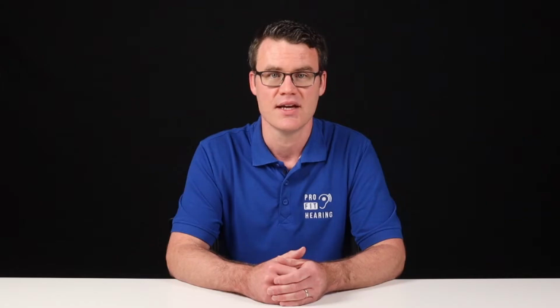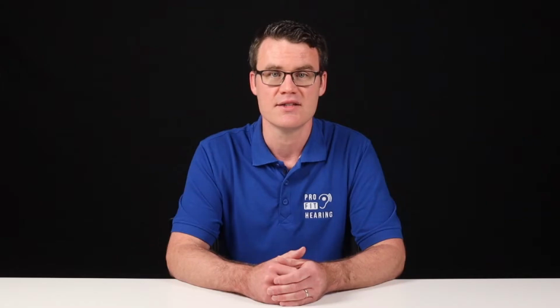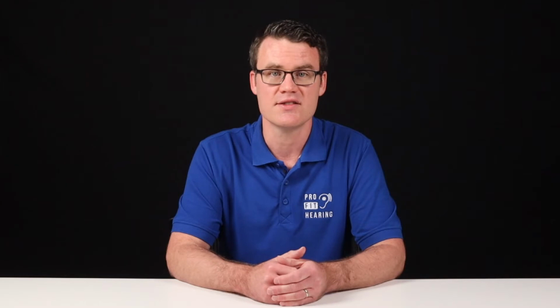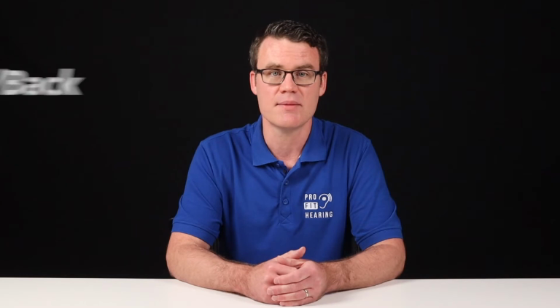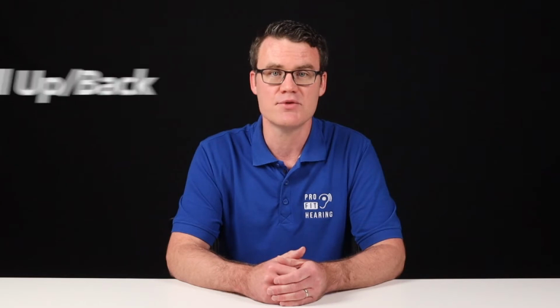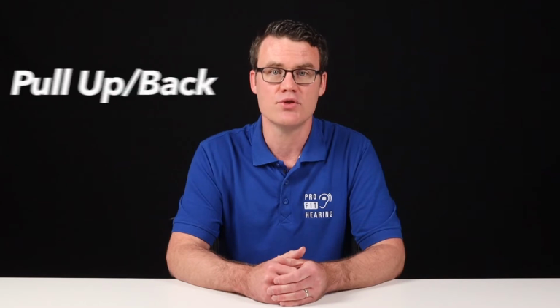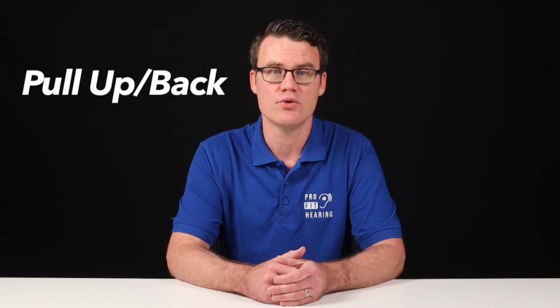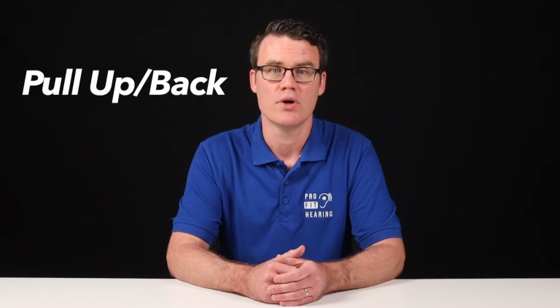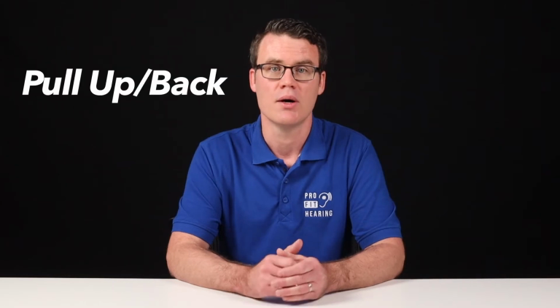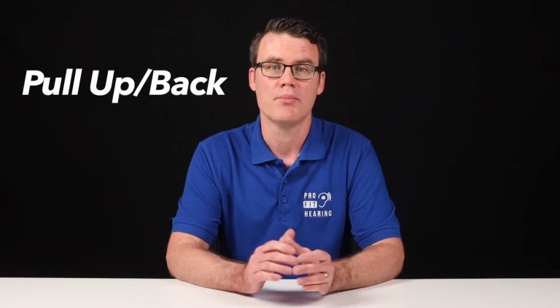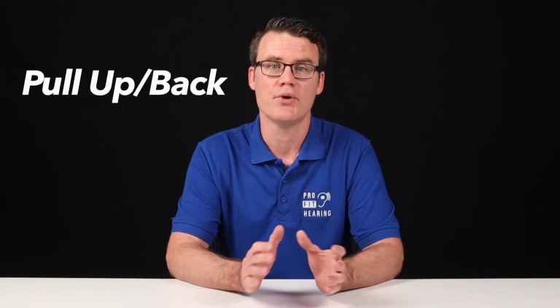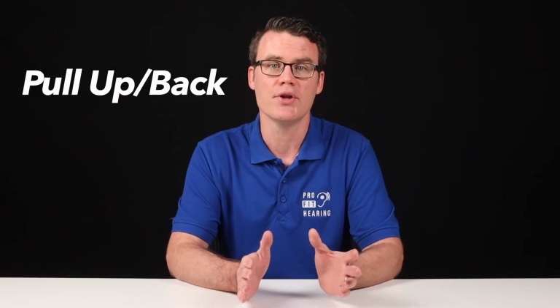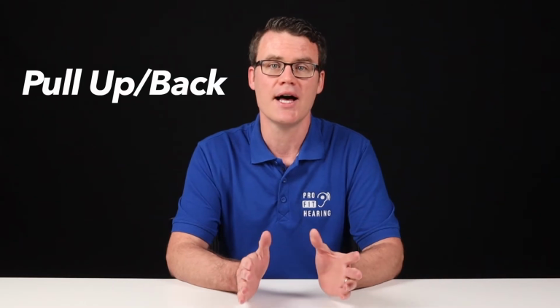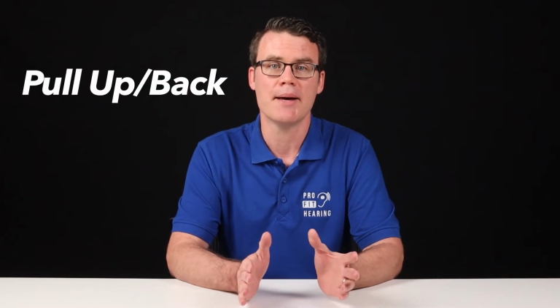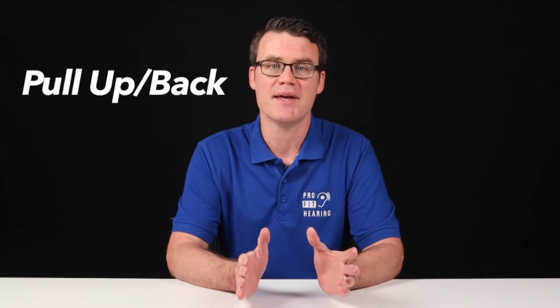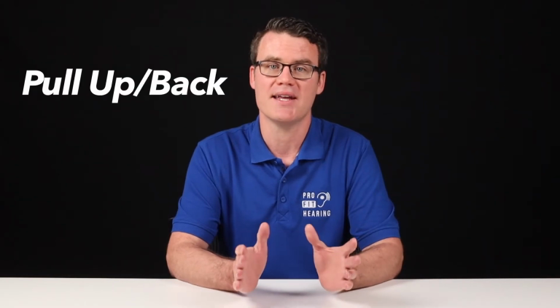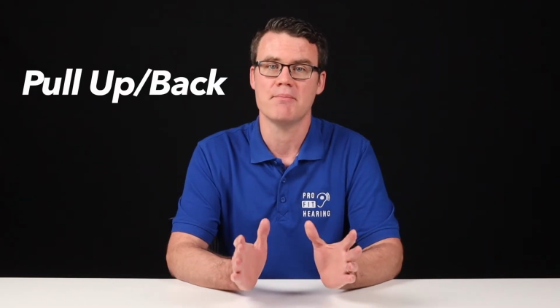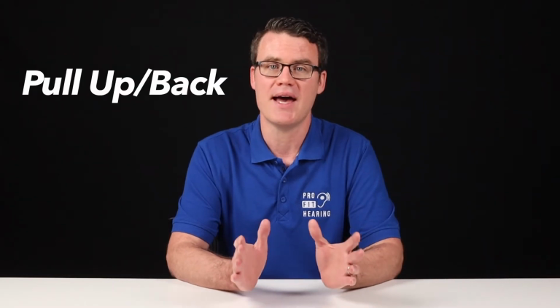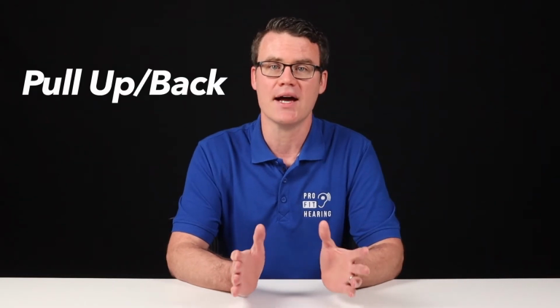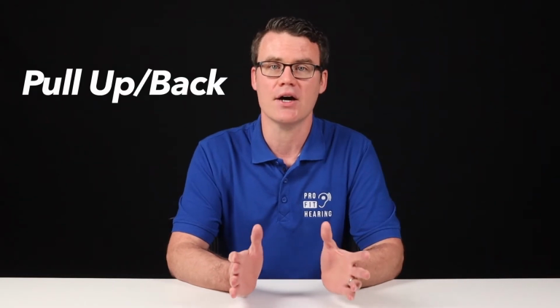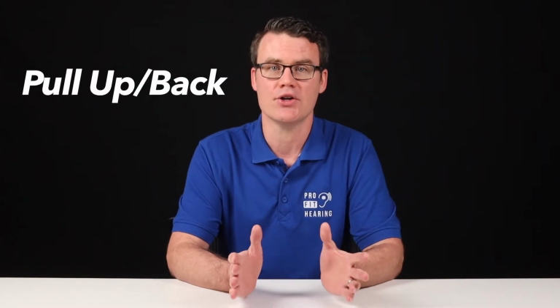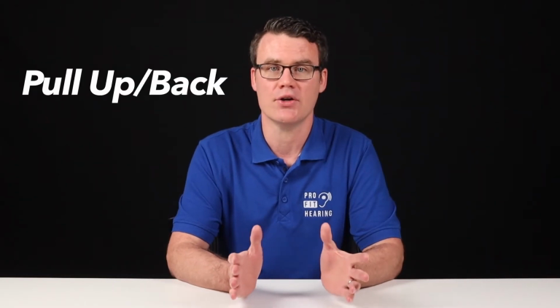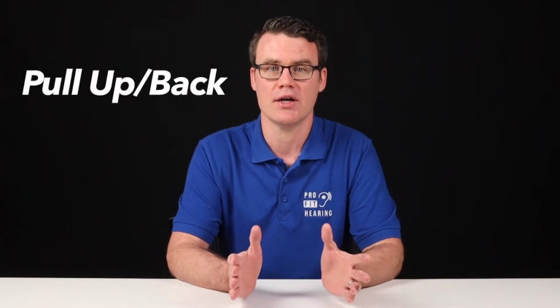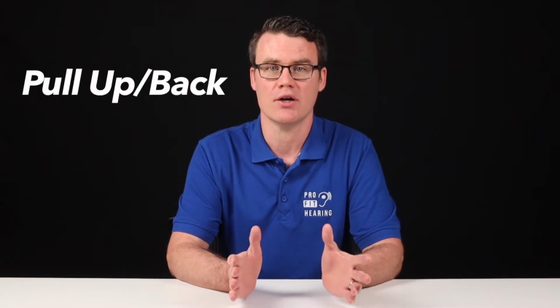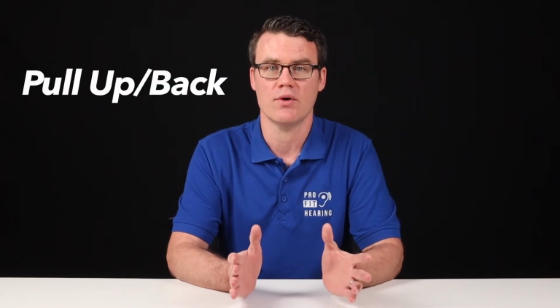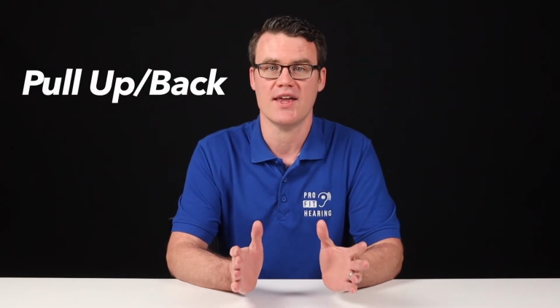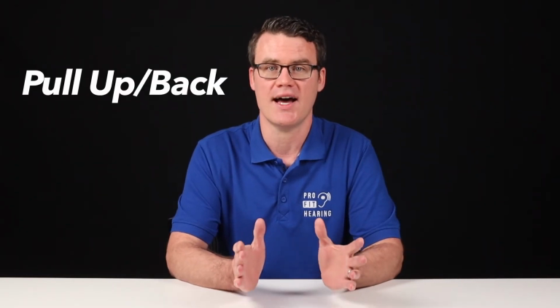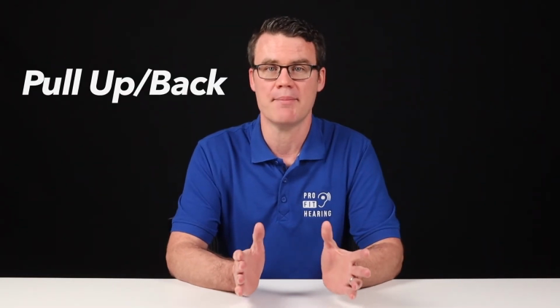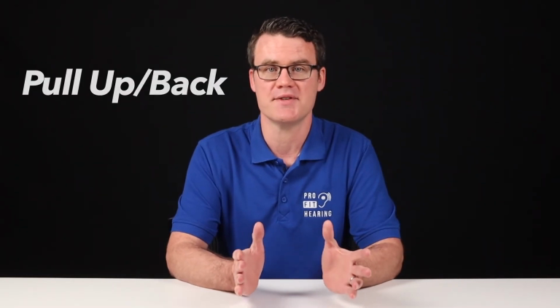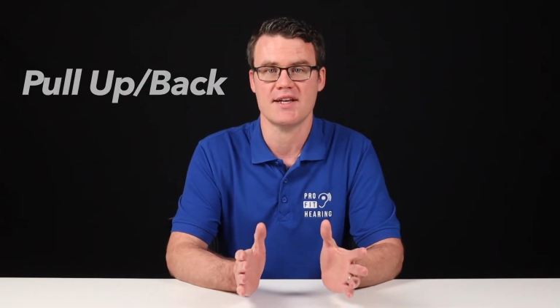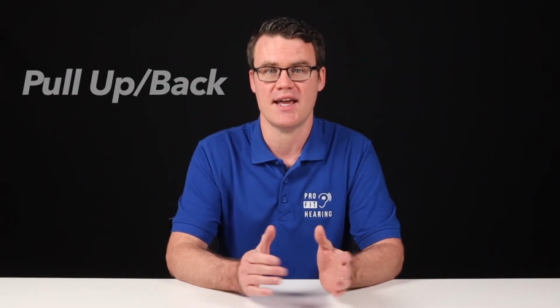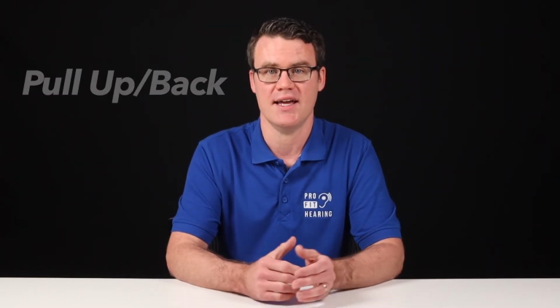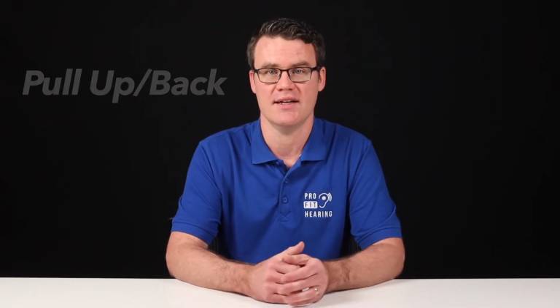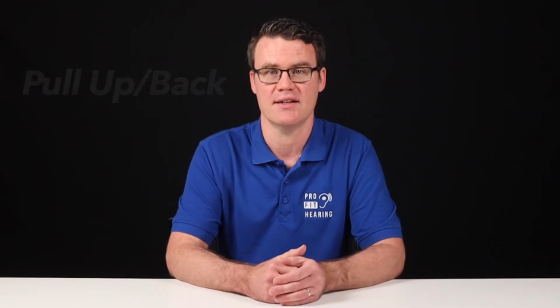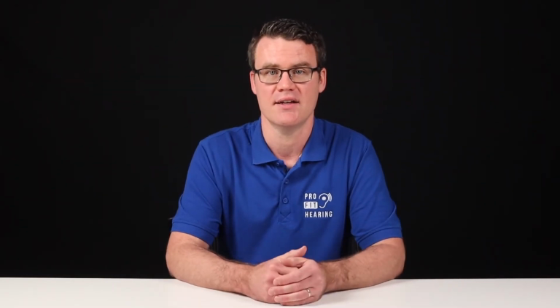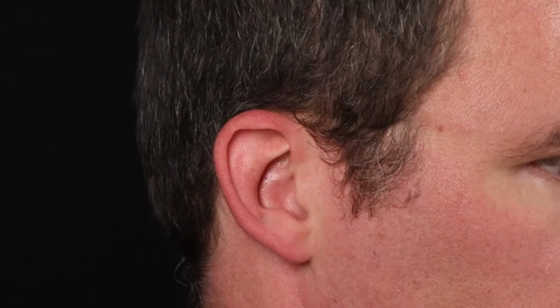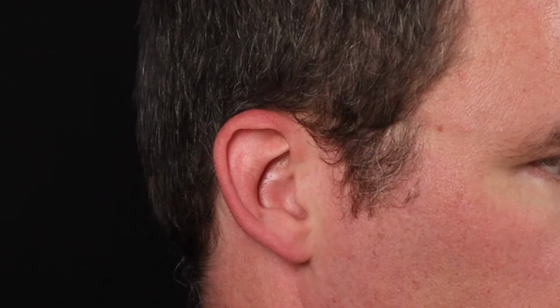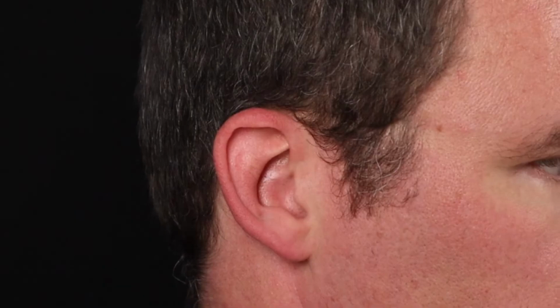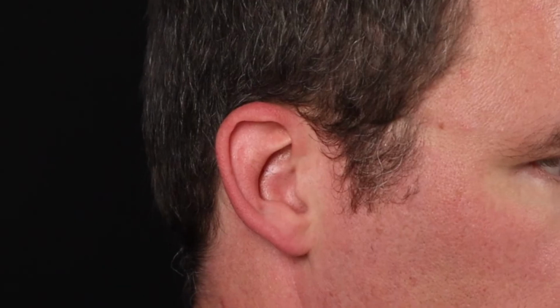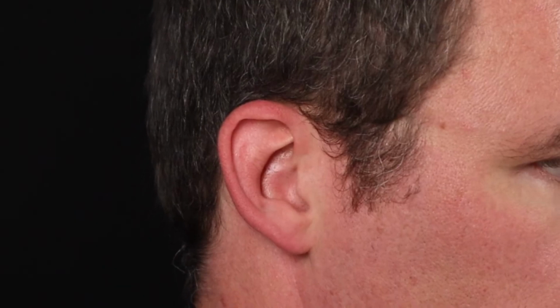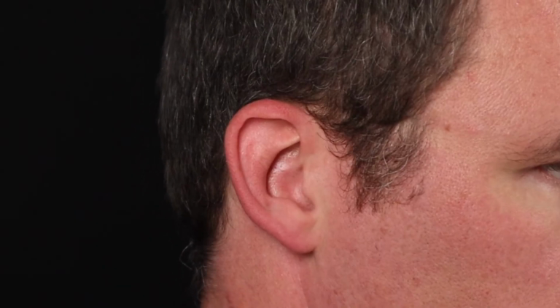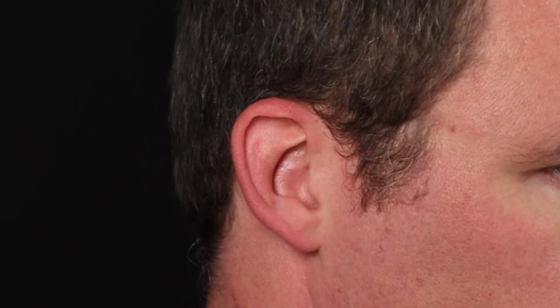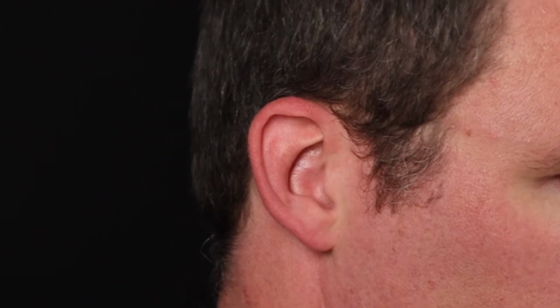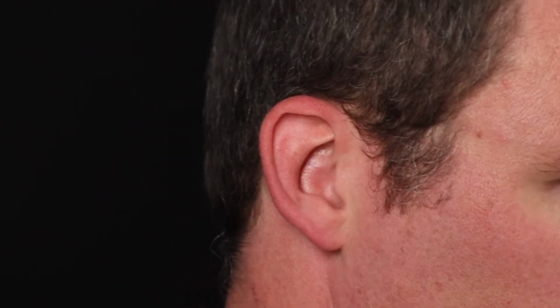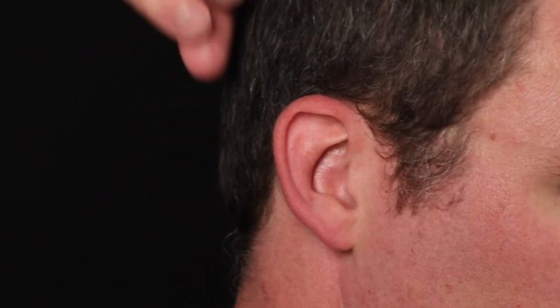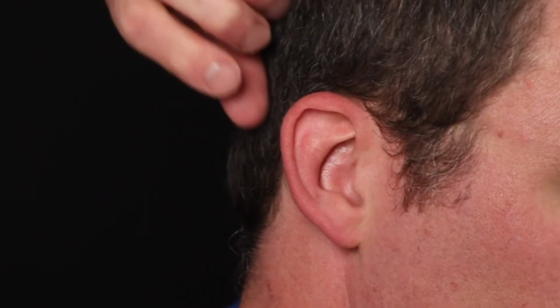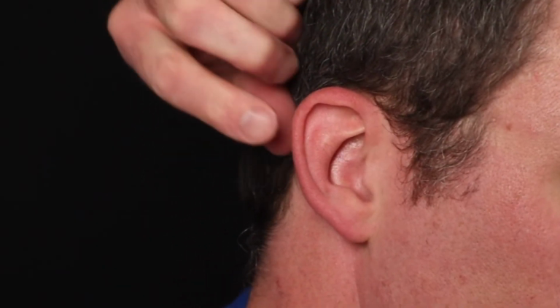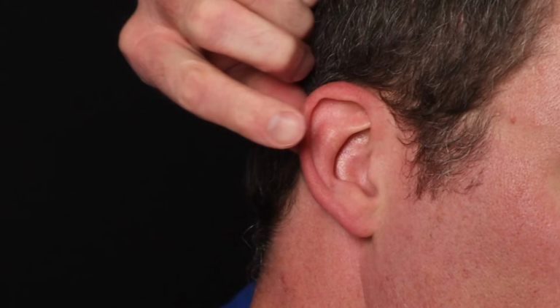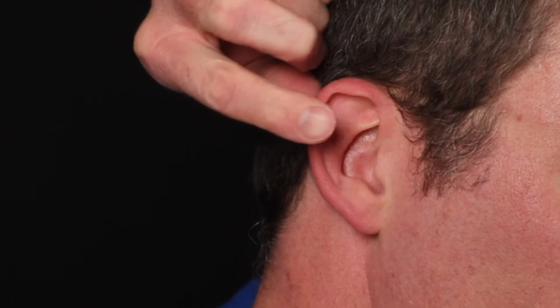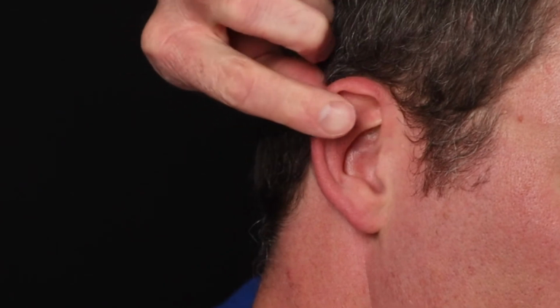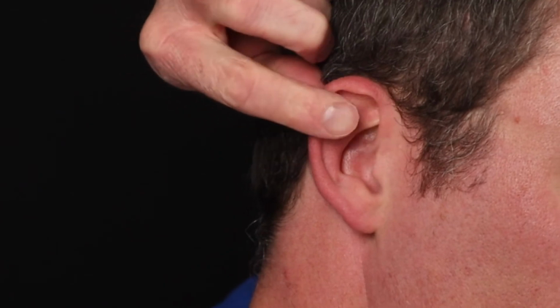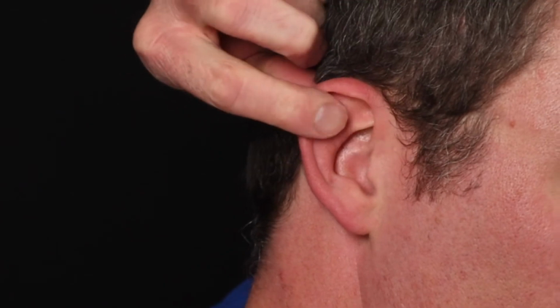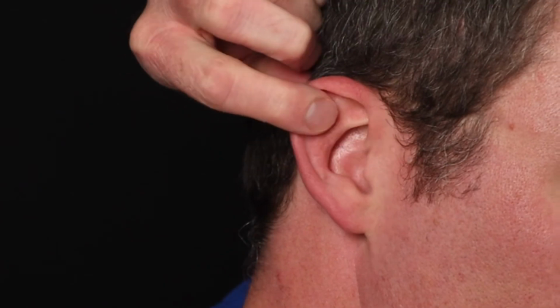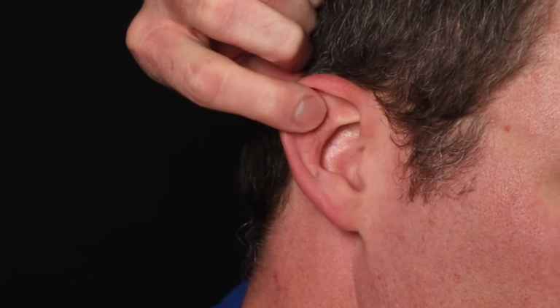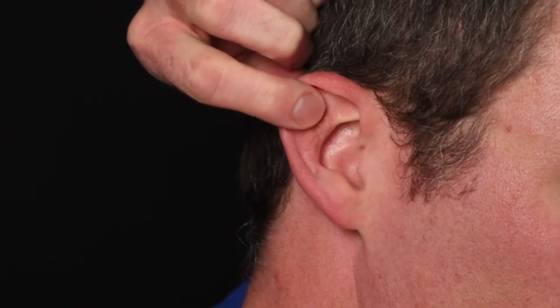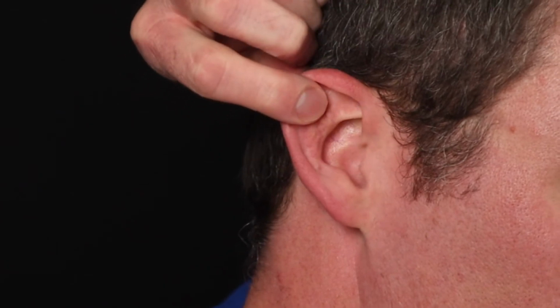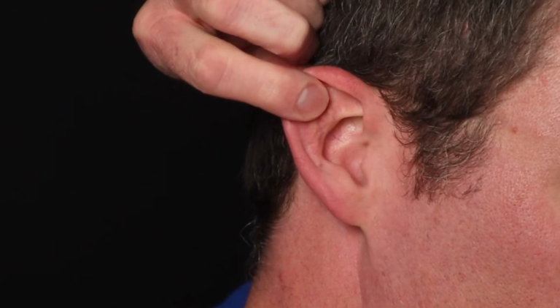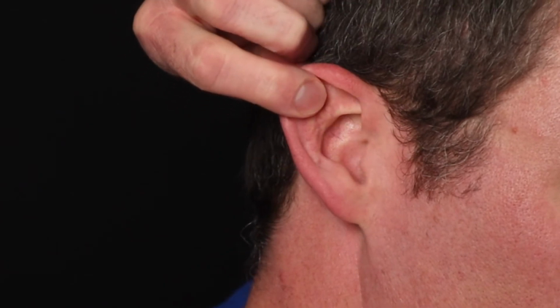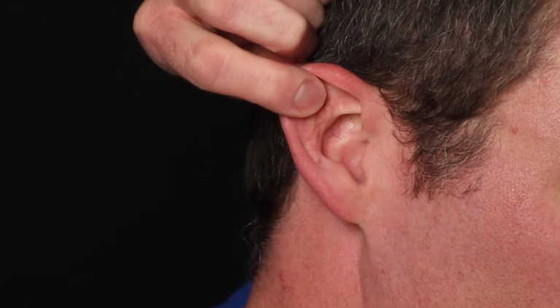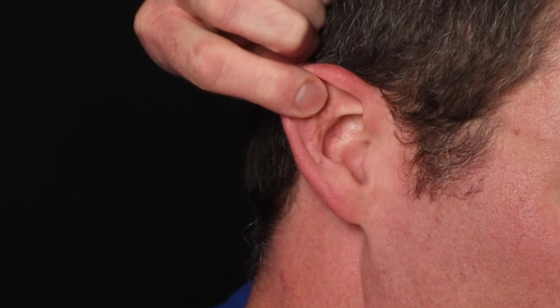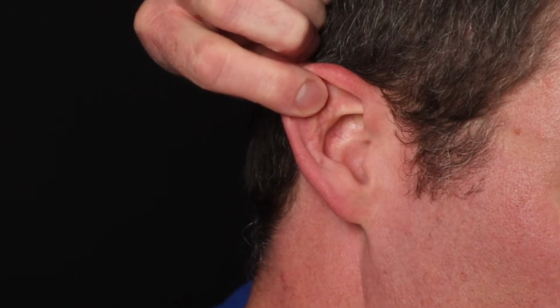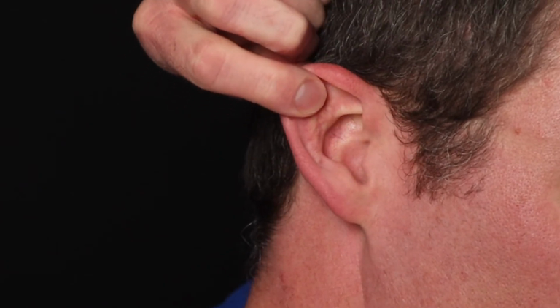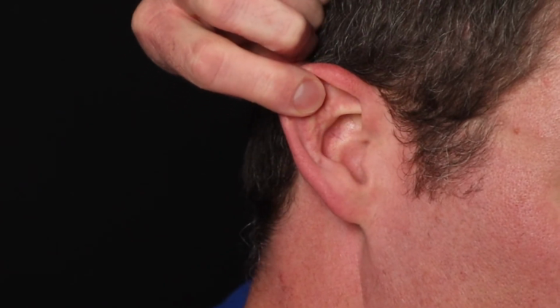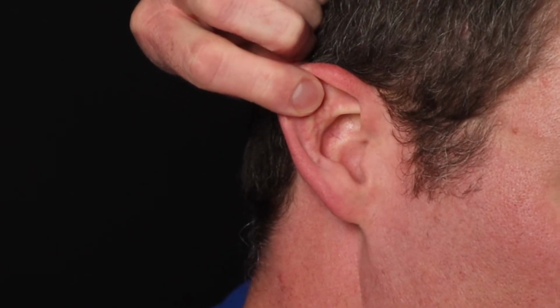Step 2: Pull up and back on your ear with the opposite hand. This helps straighten out the ear canal for easier earplug insertion.